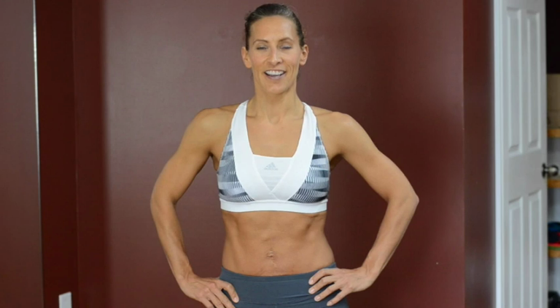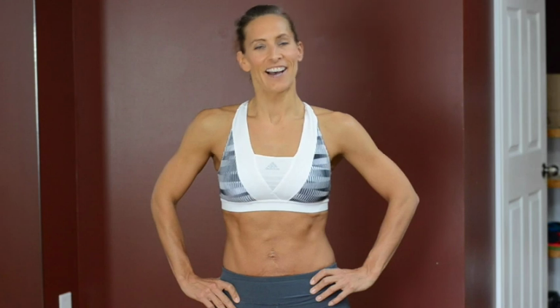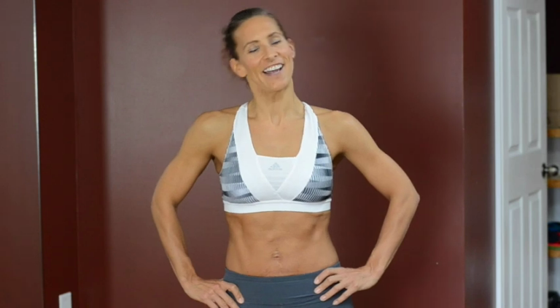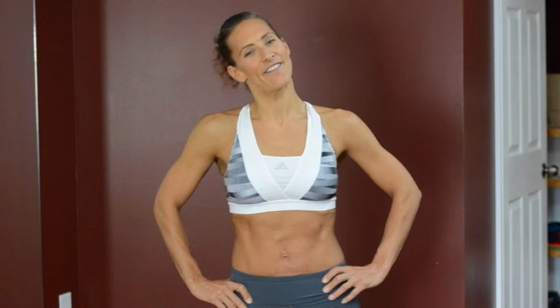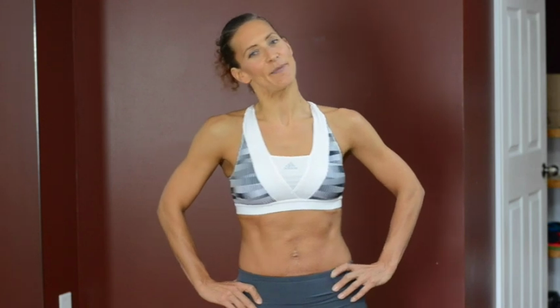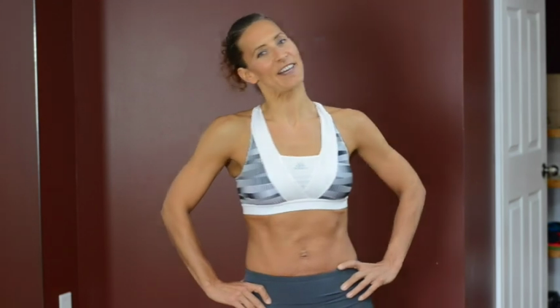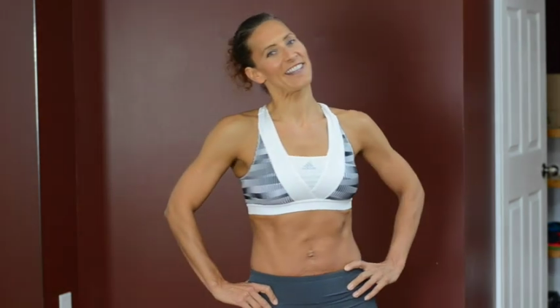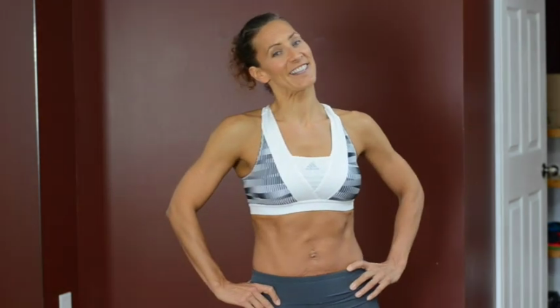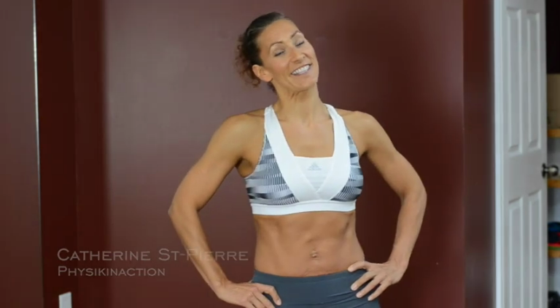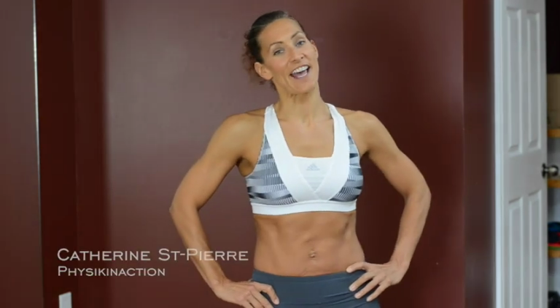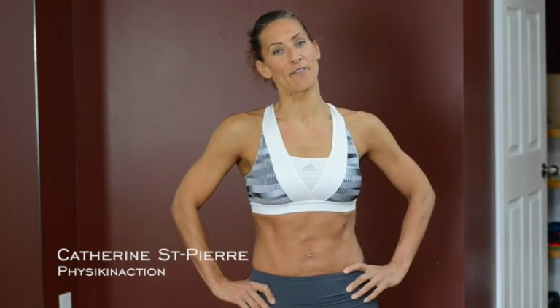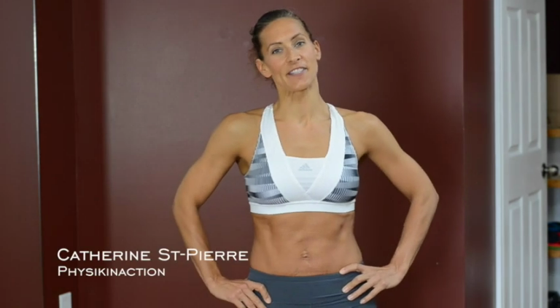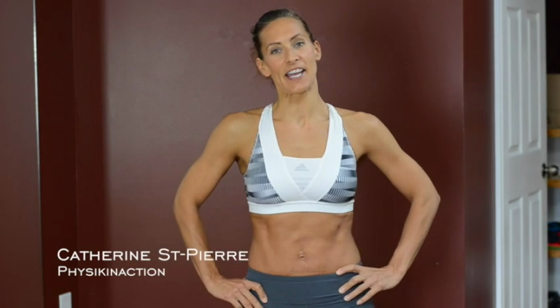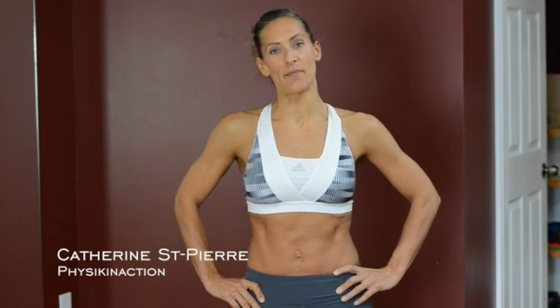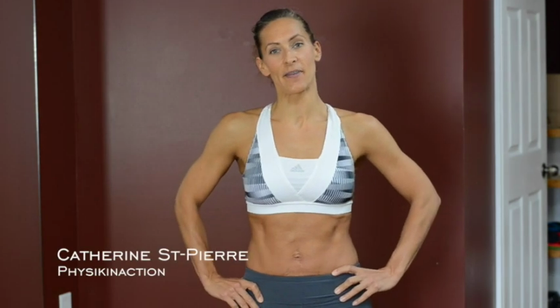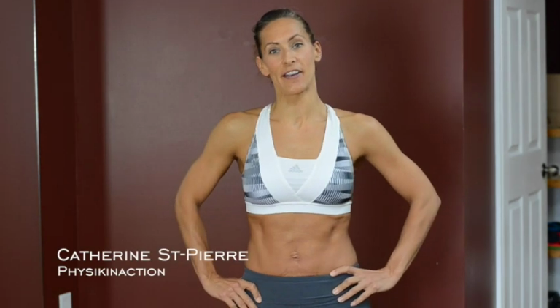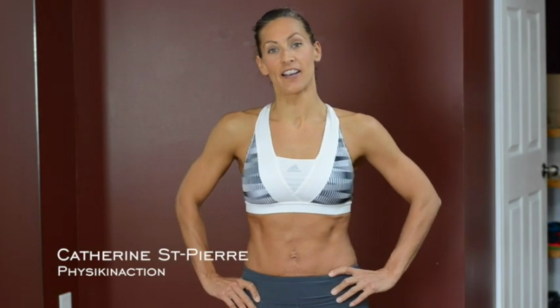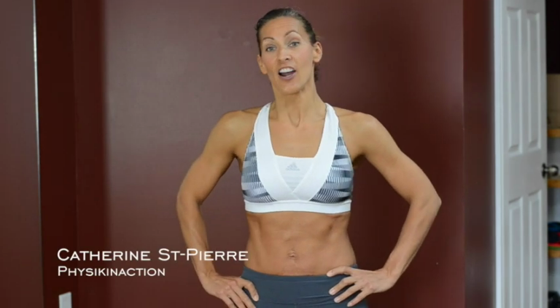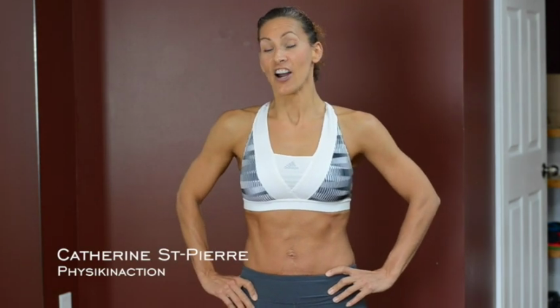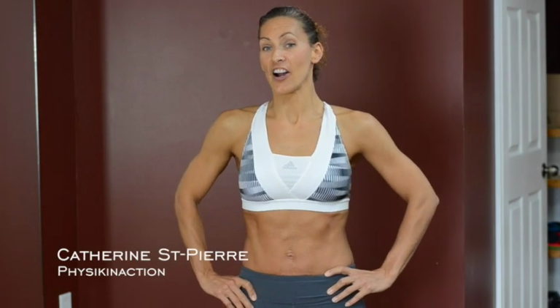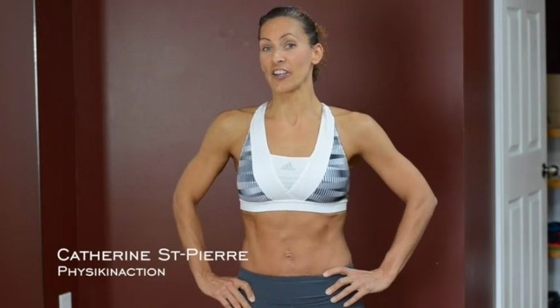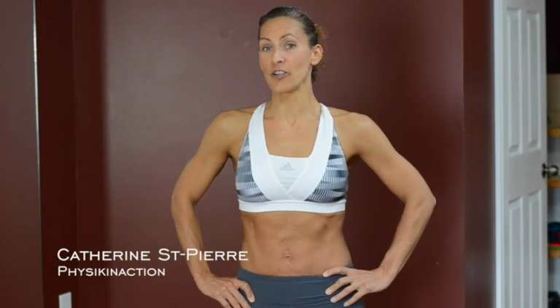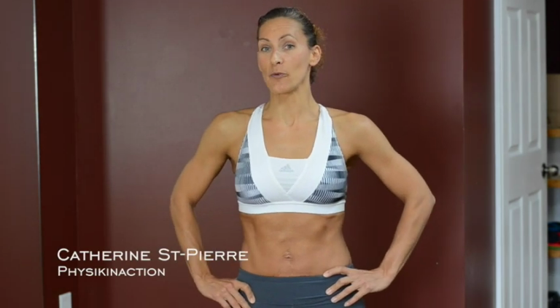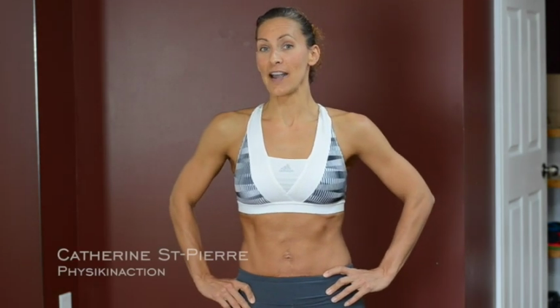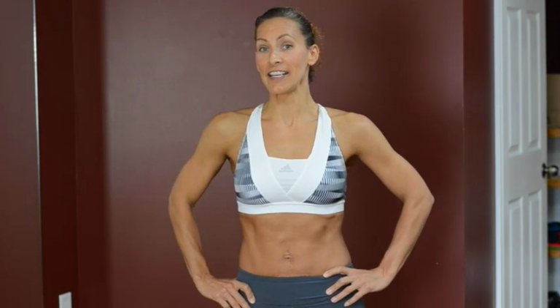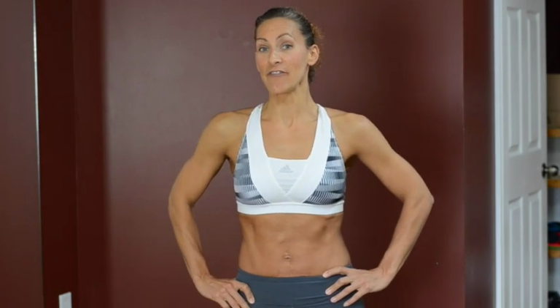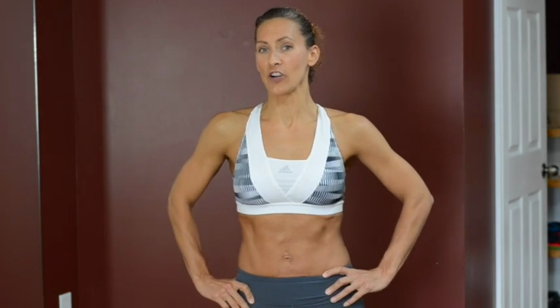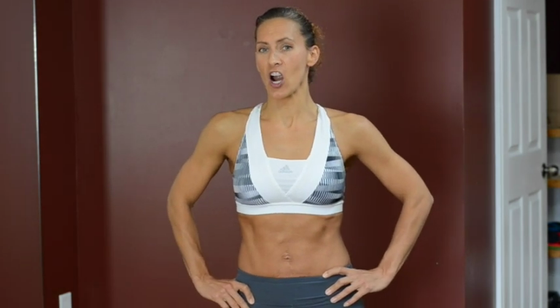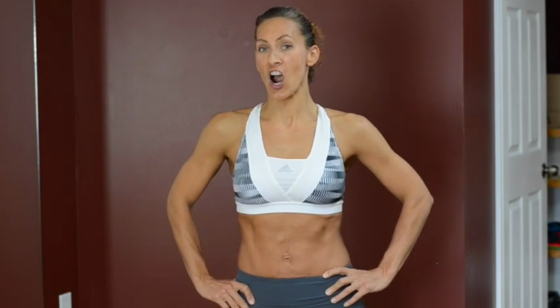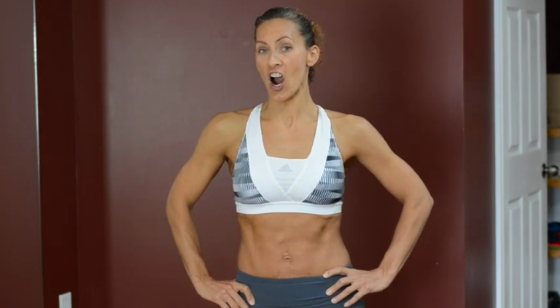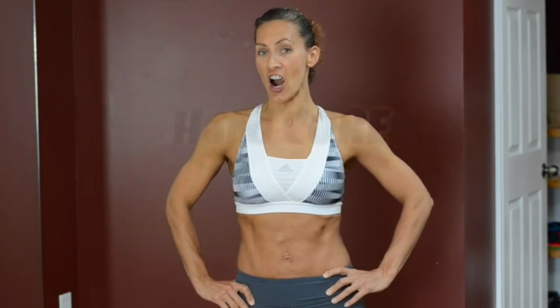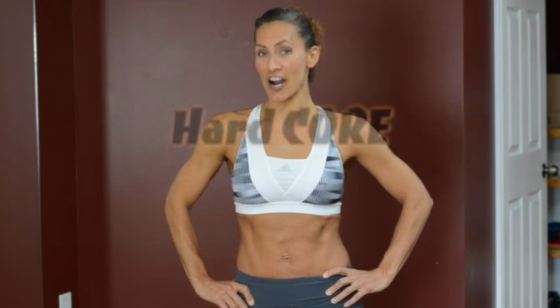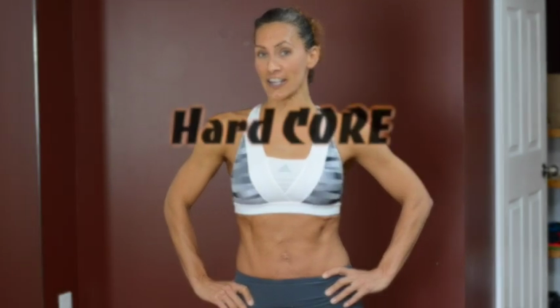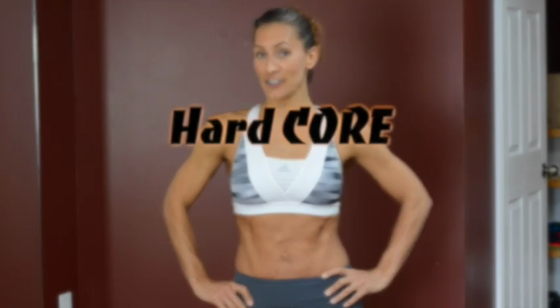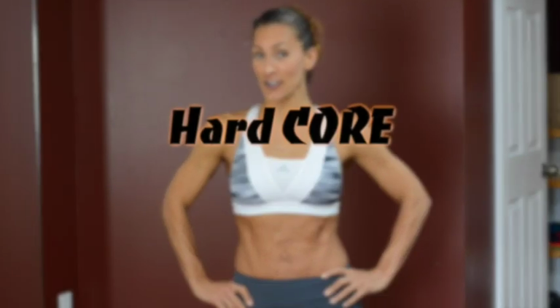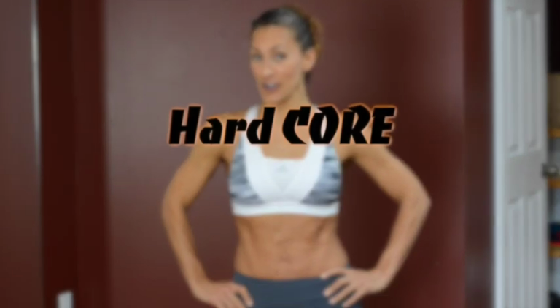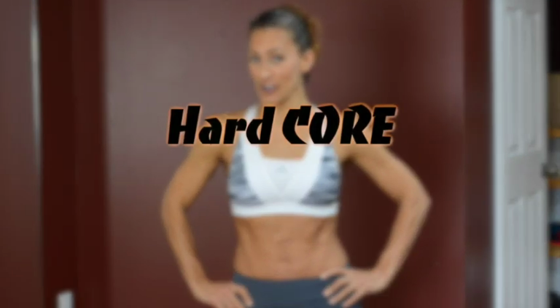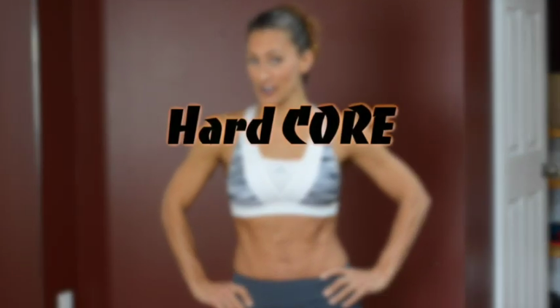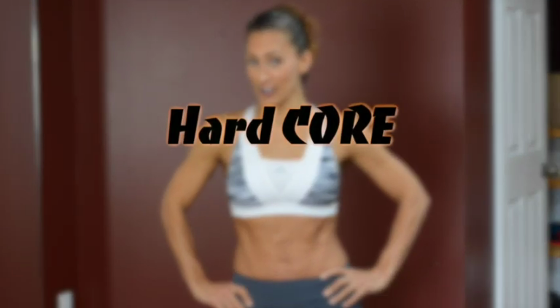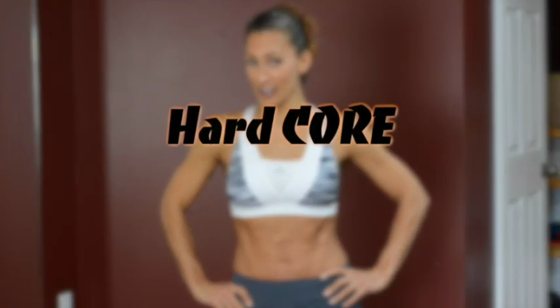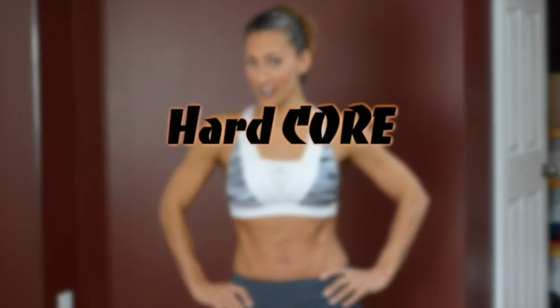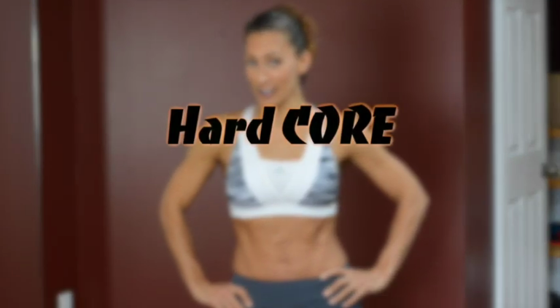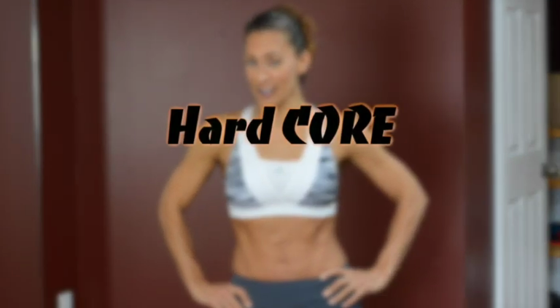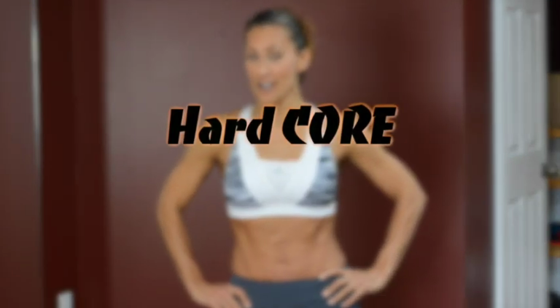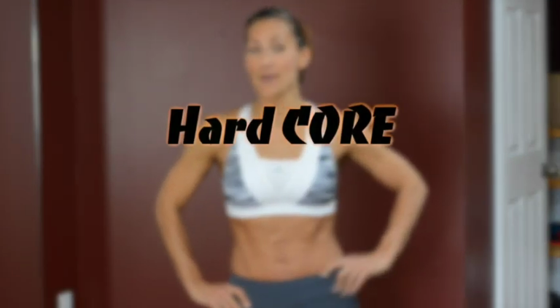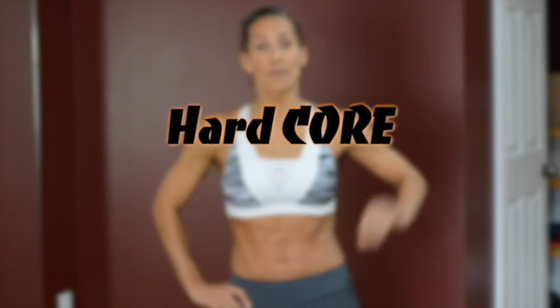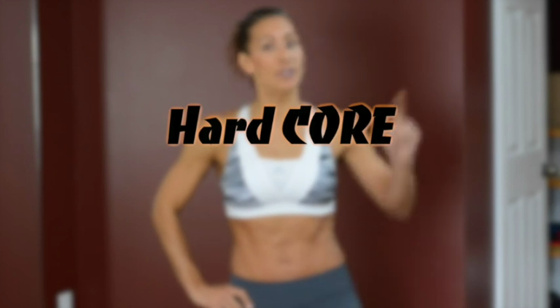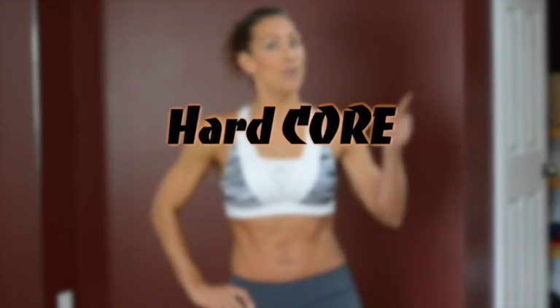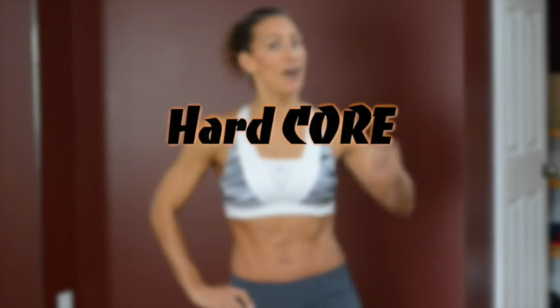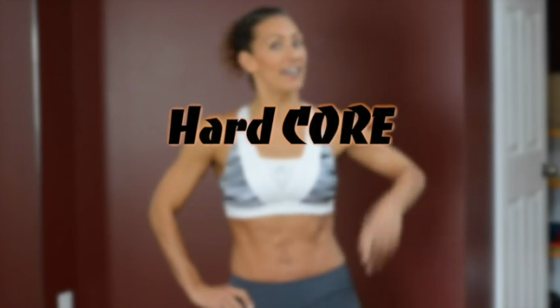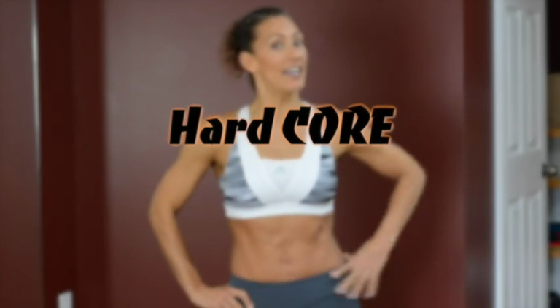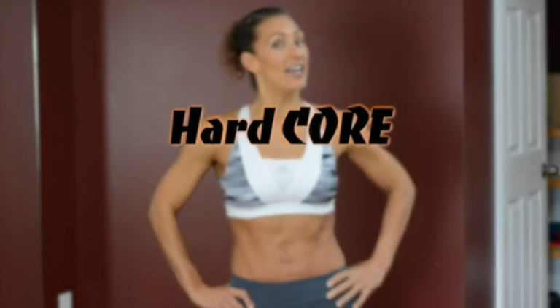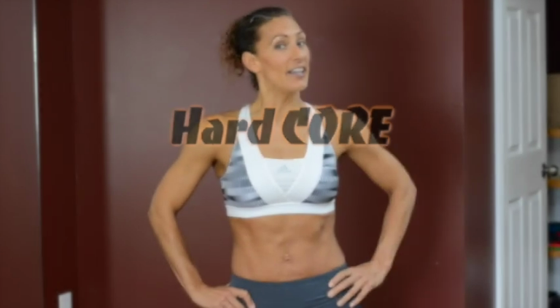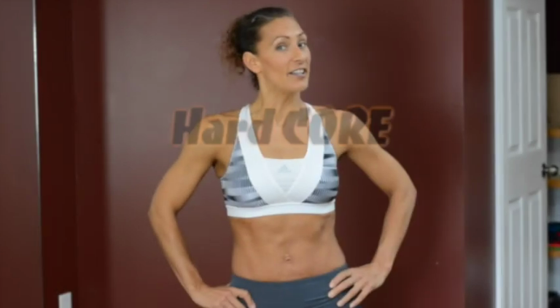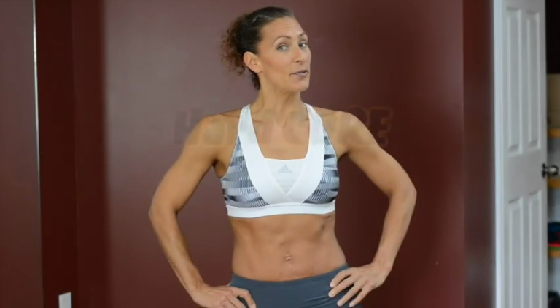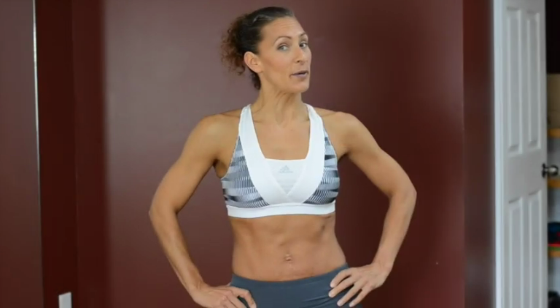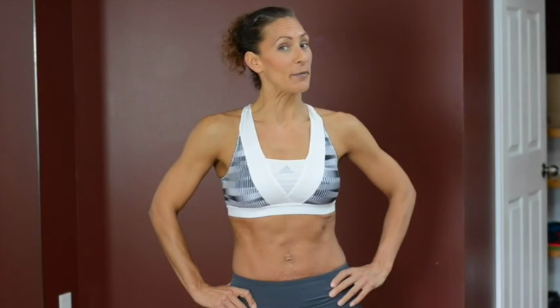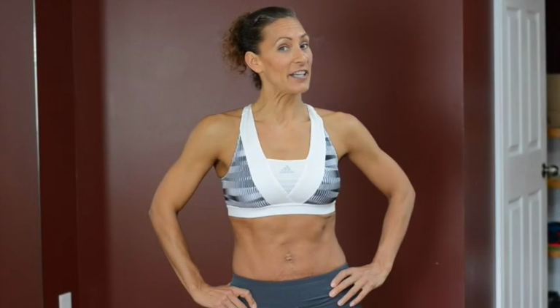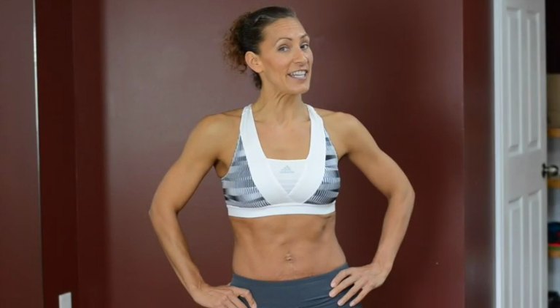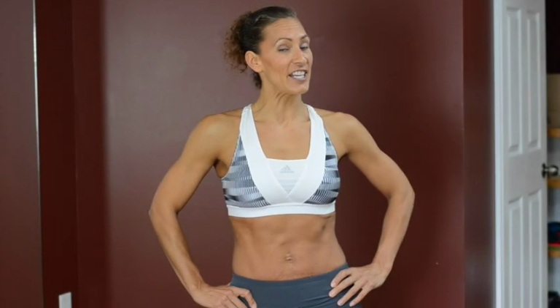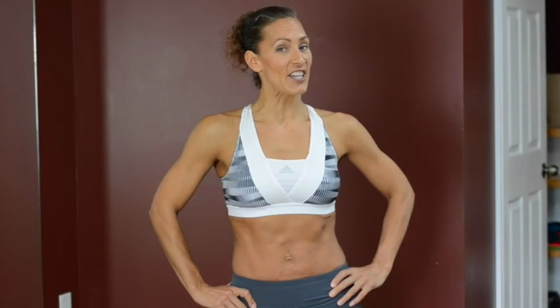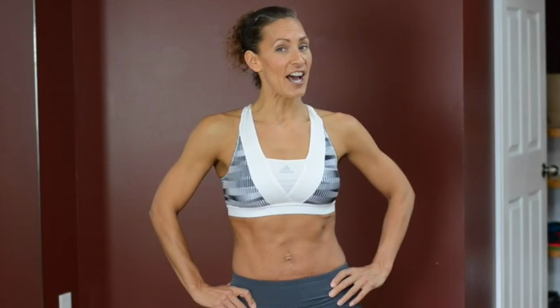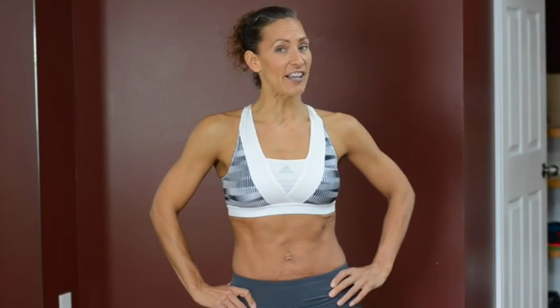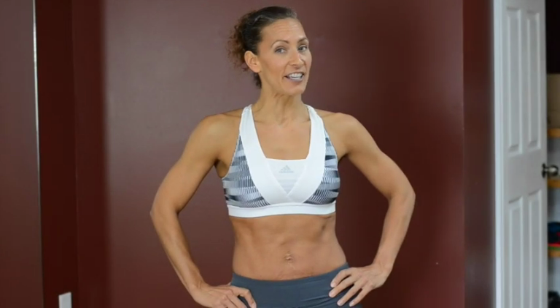Hi everybody! This is Katherine Sand here. Are you ready for the Hardcore Peace Body 21 Day Challenge?